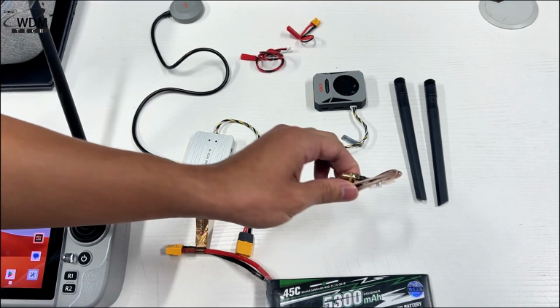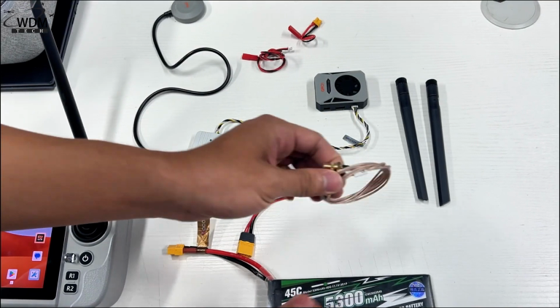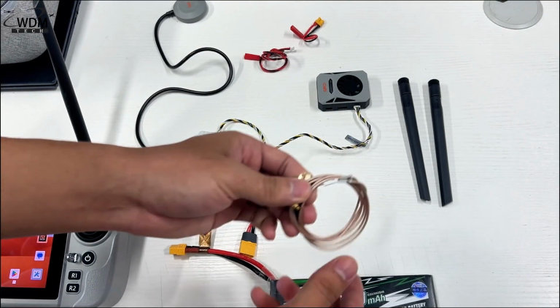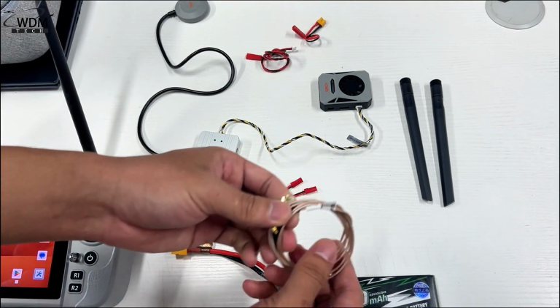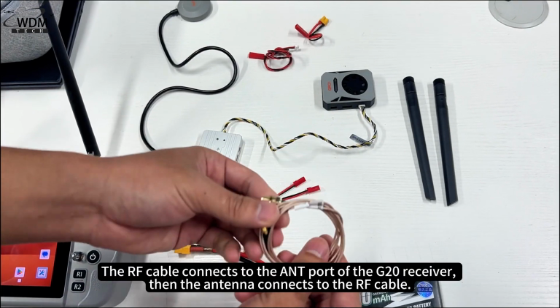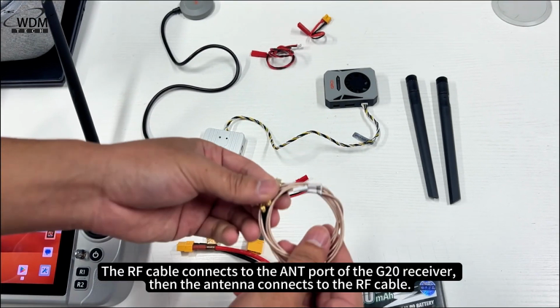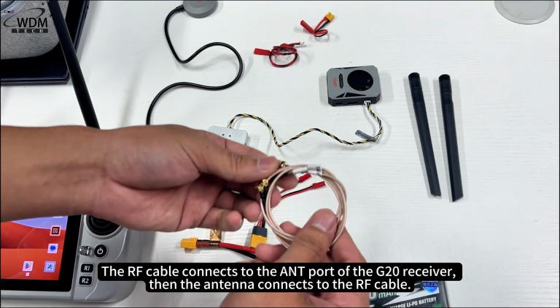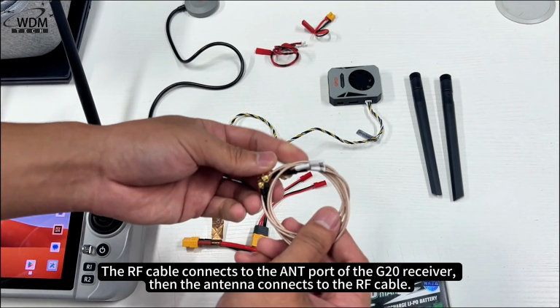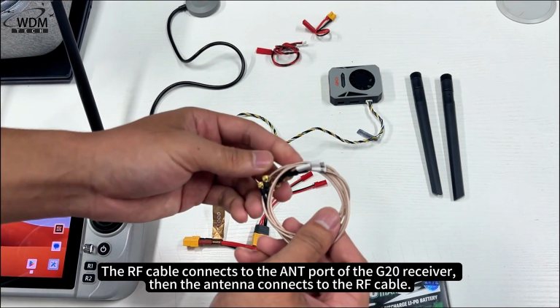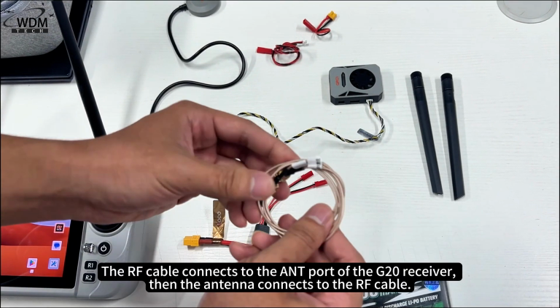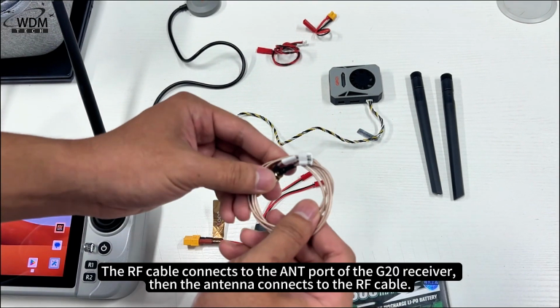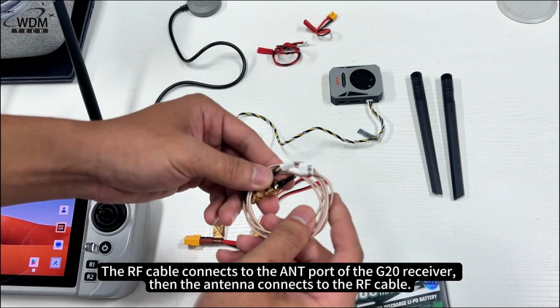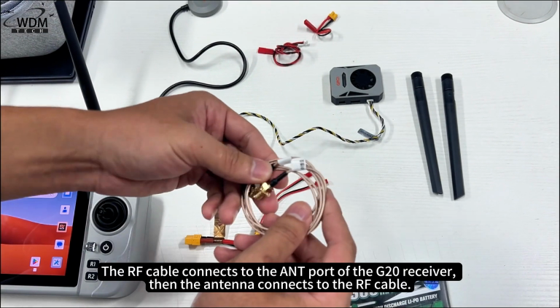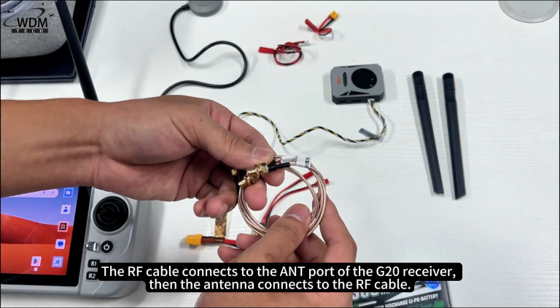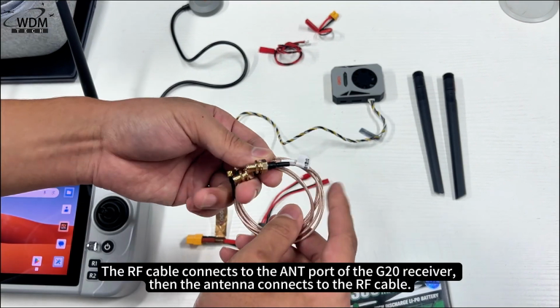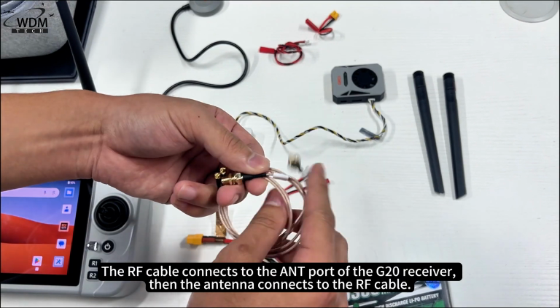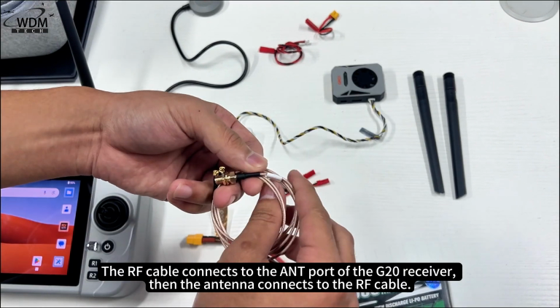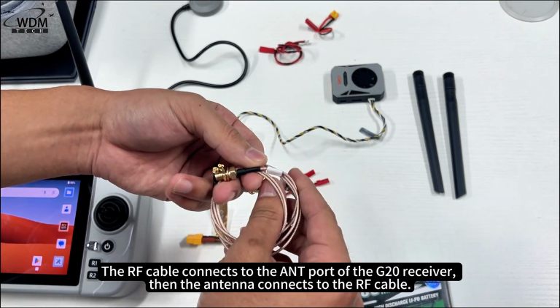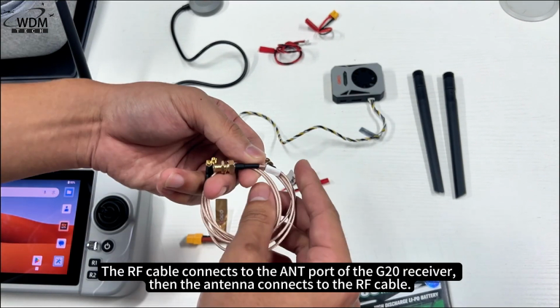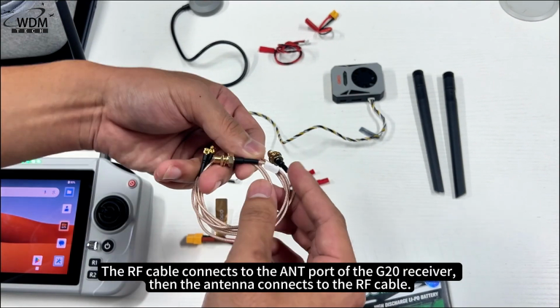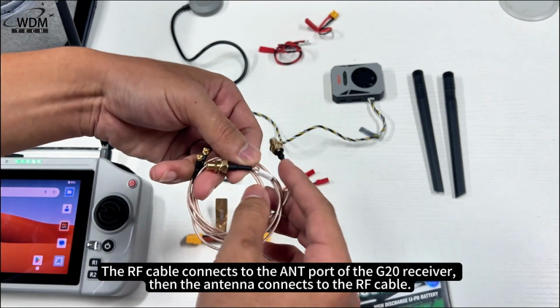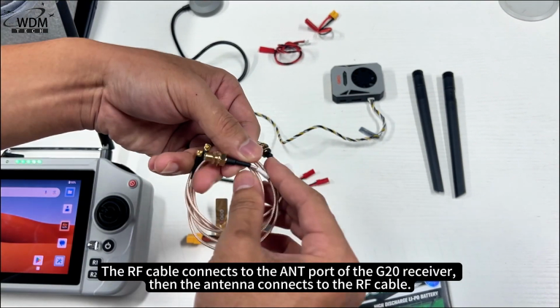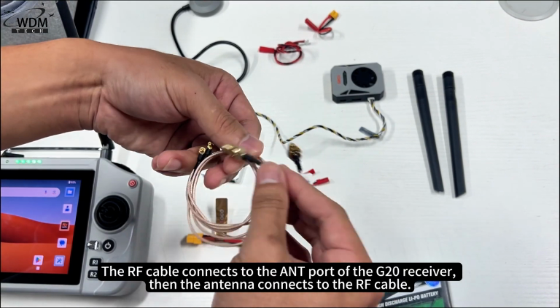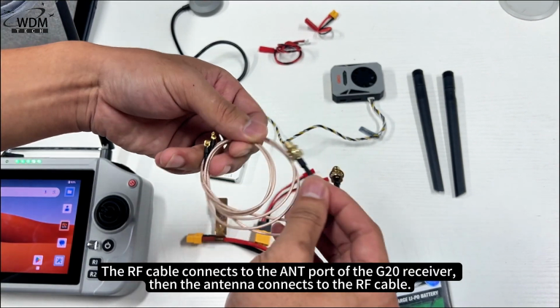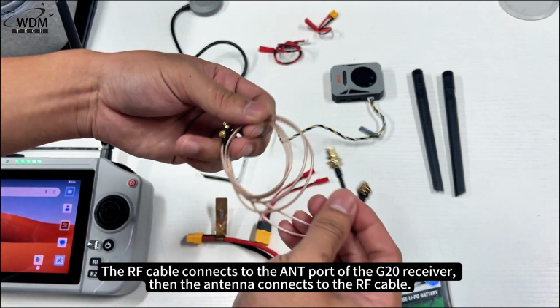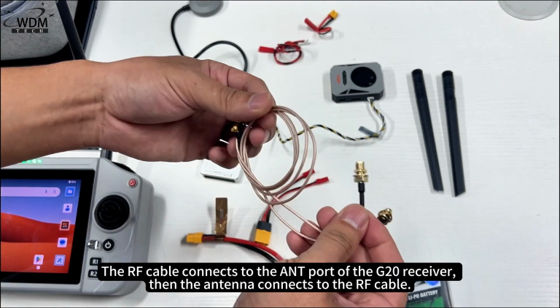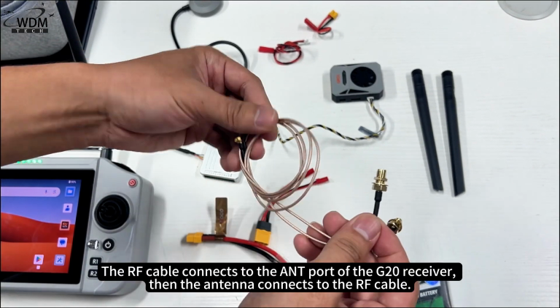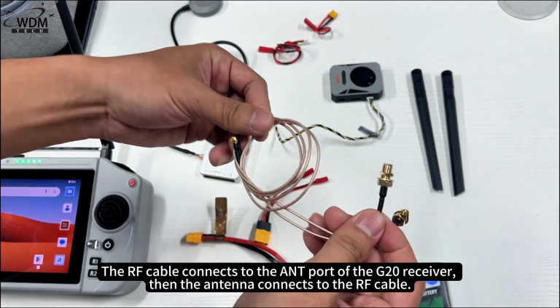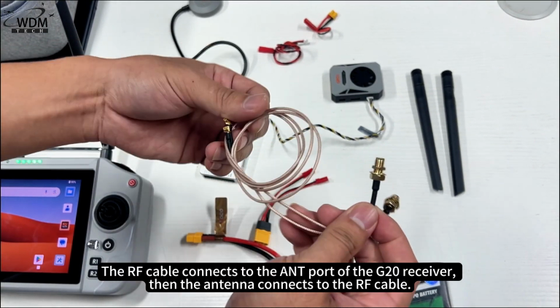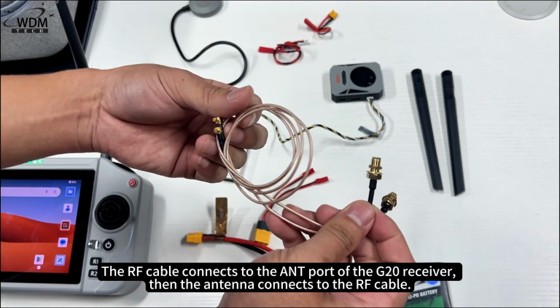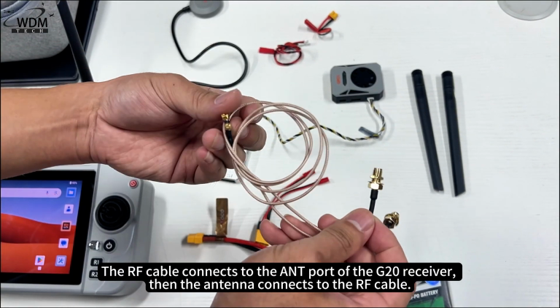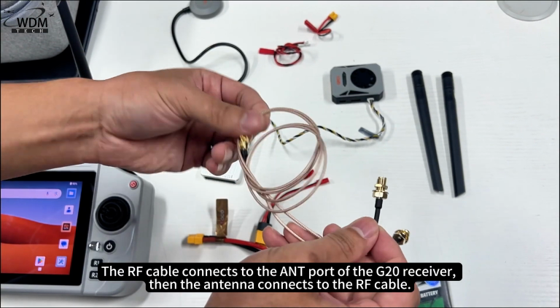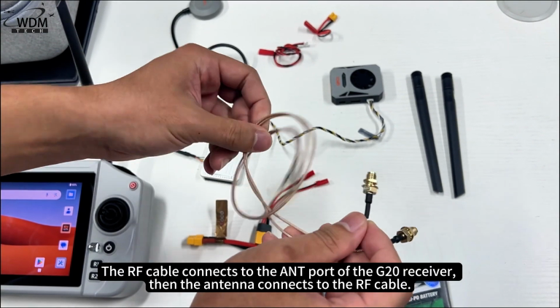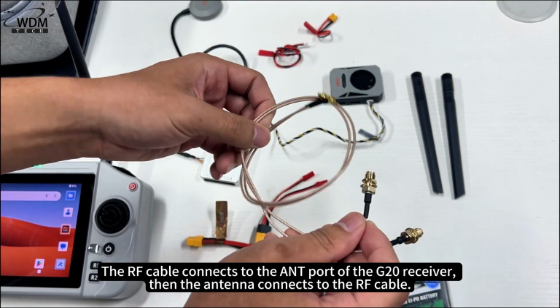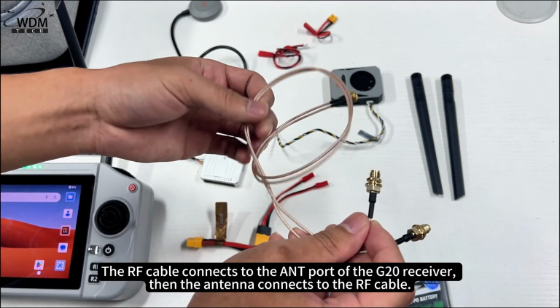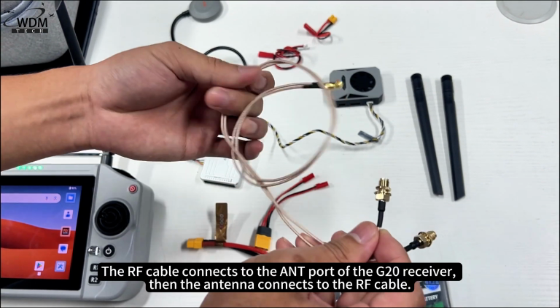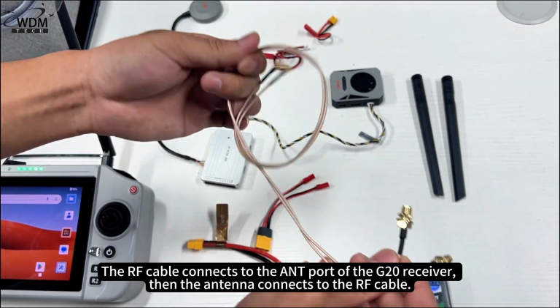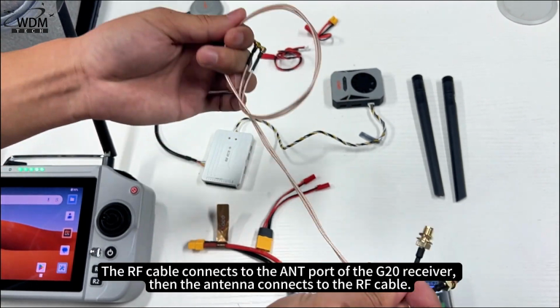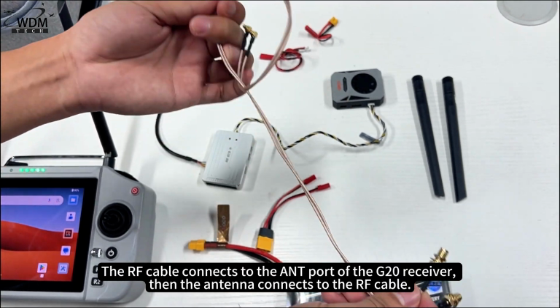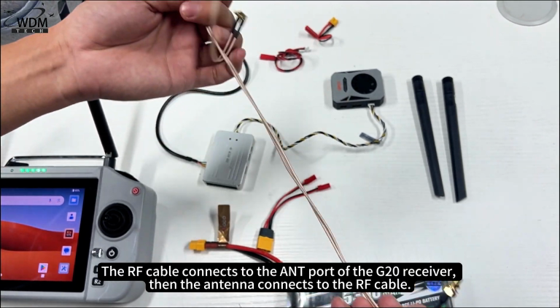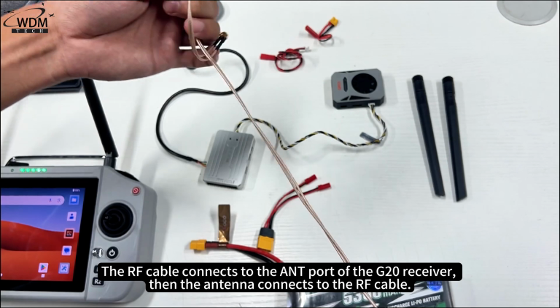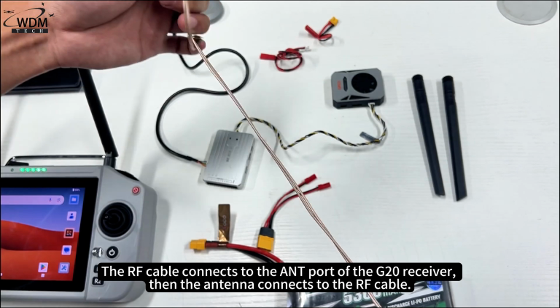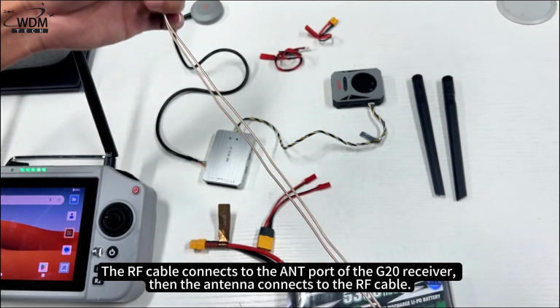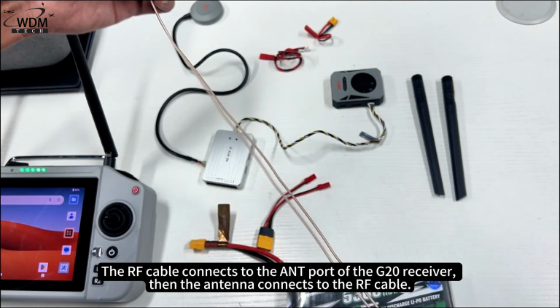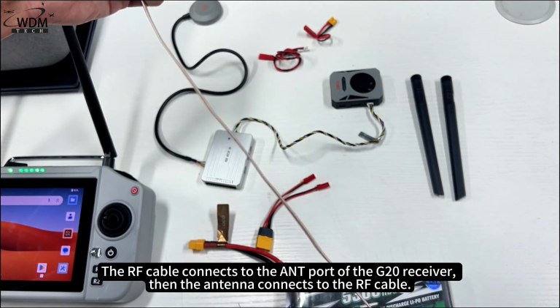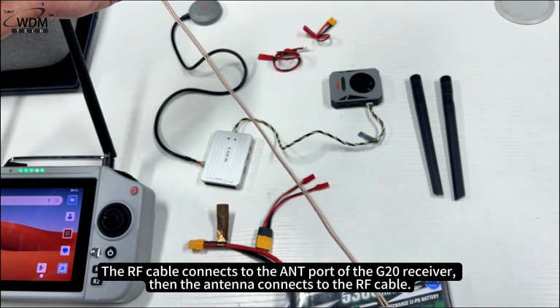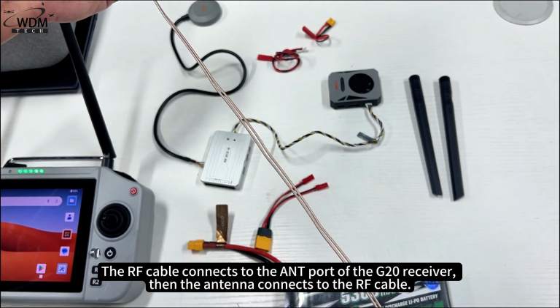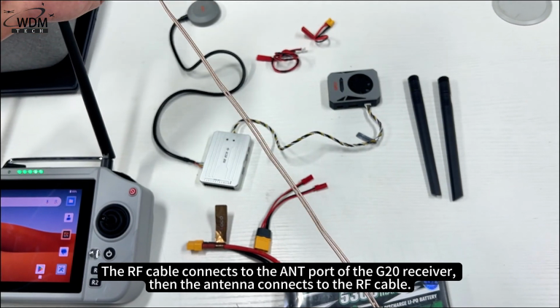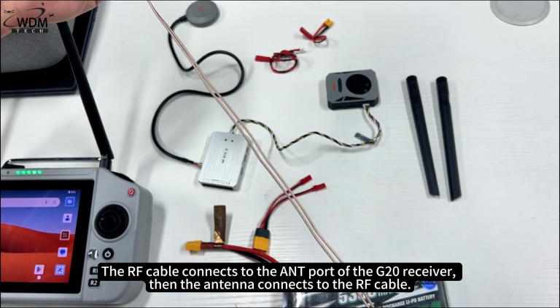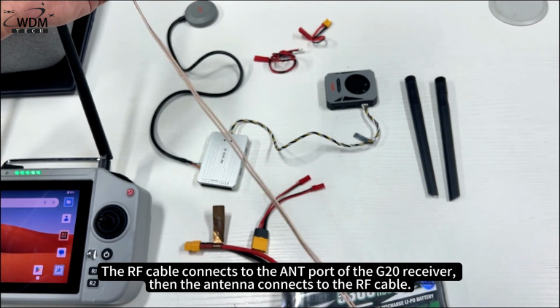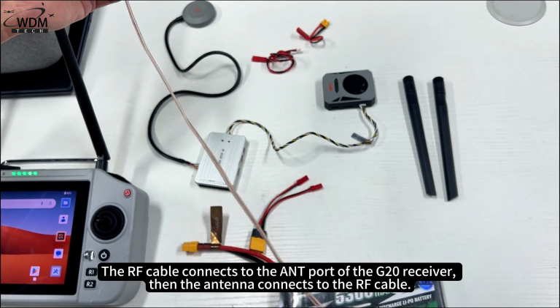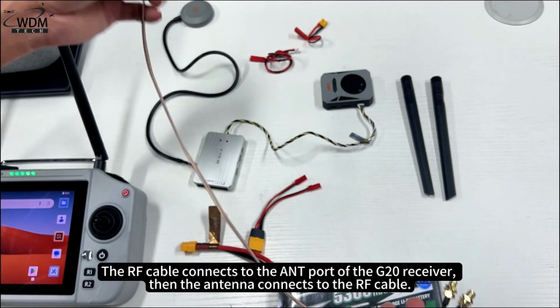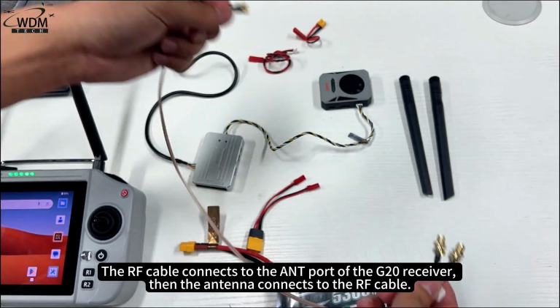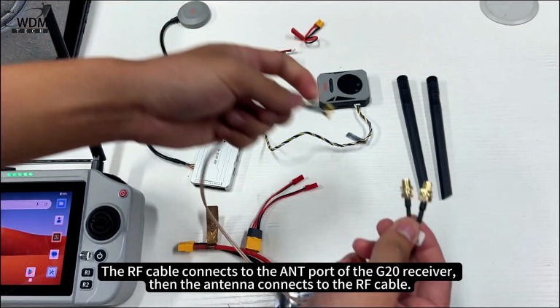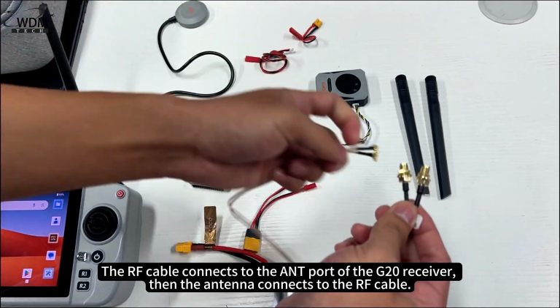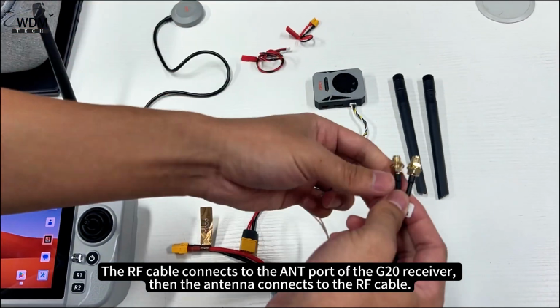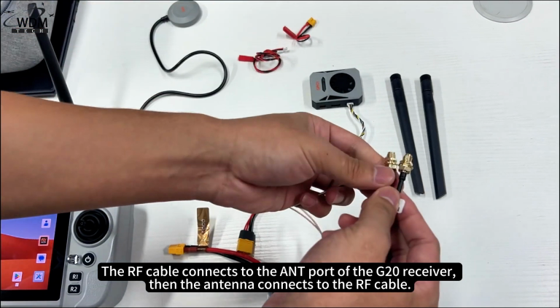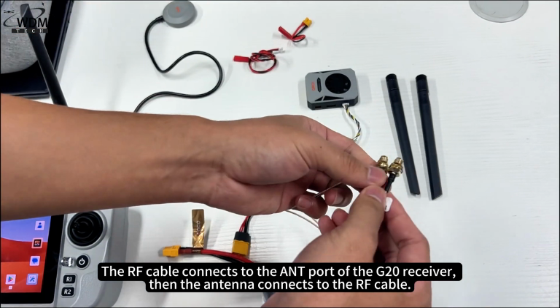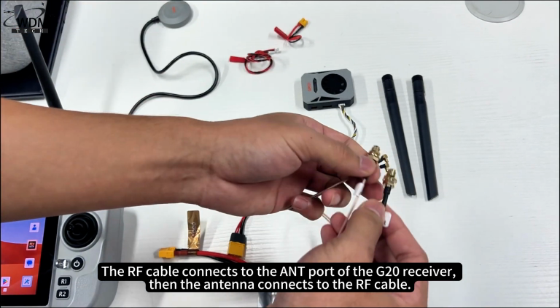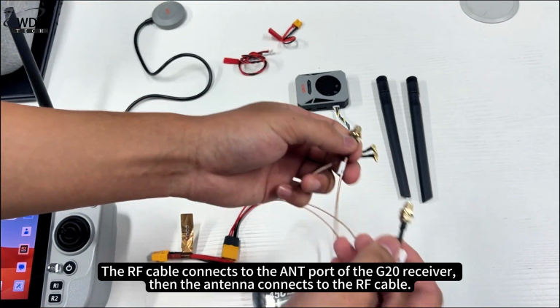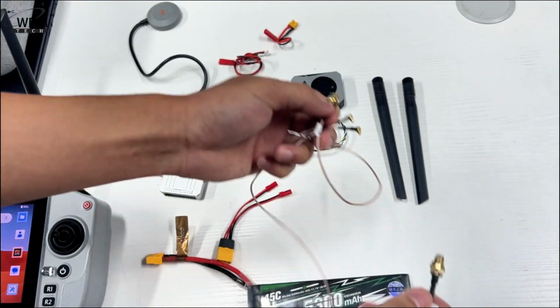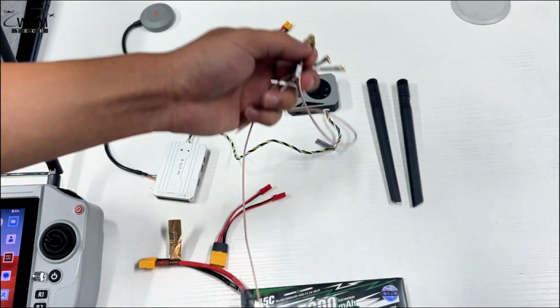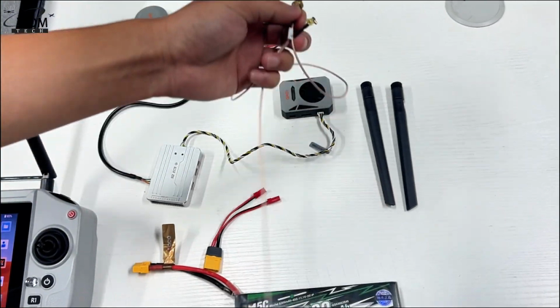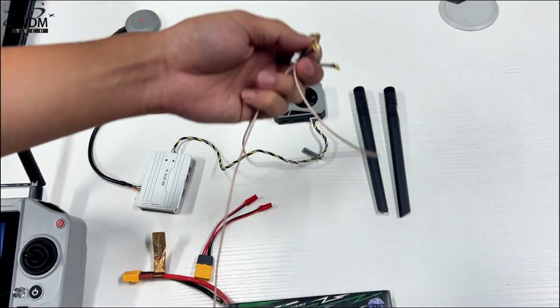The RF cable connects to the ANT port of the G20 receiver, then the antenna connects to the RF cable.